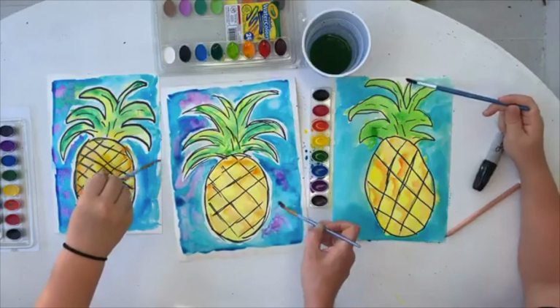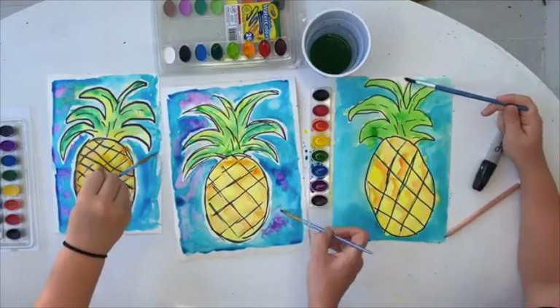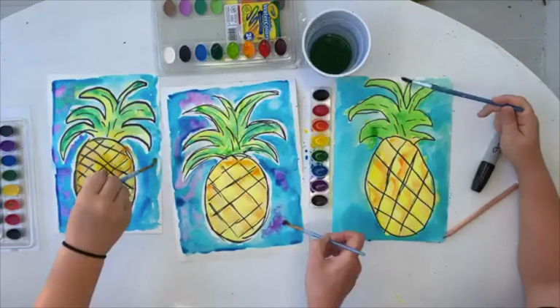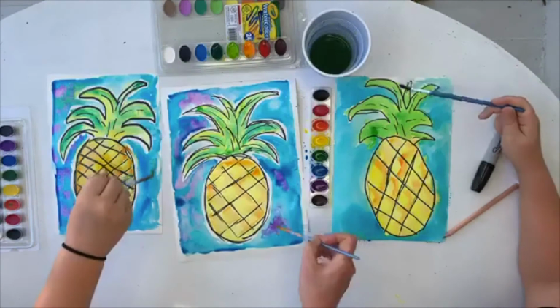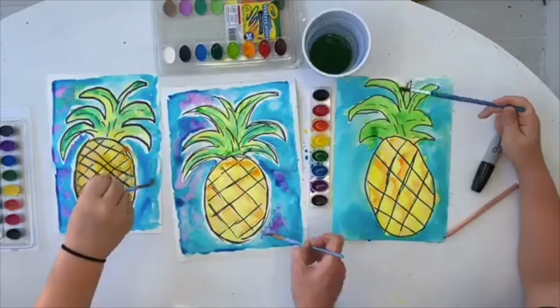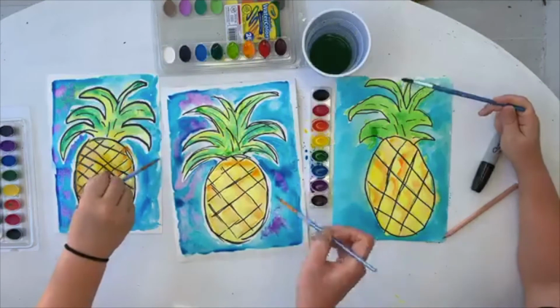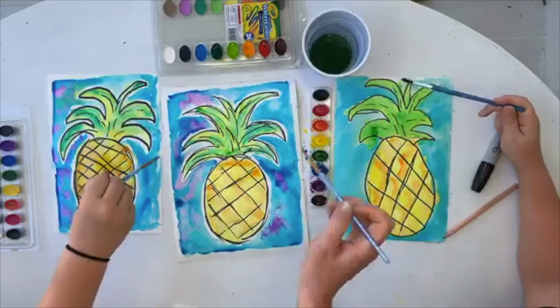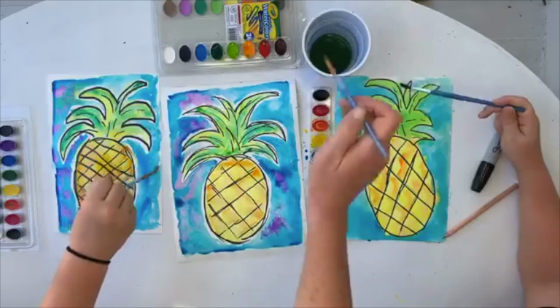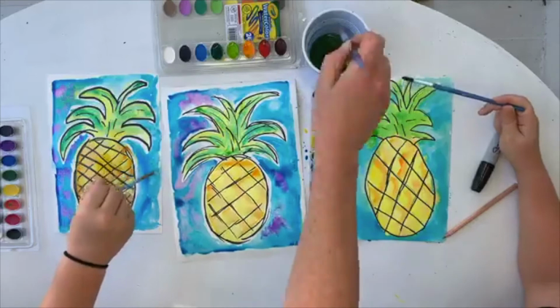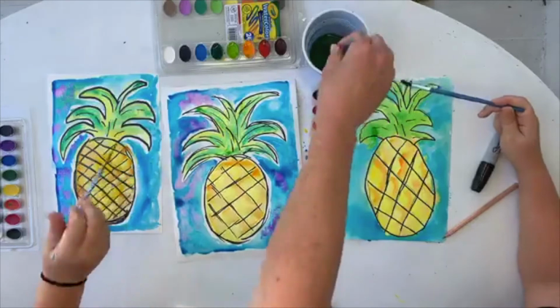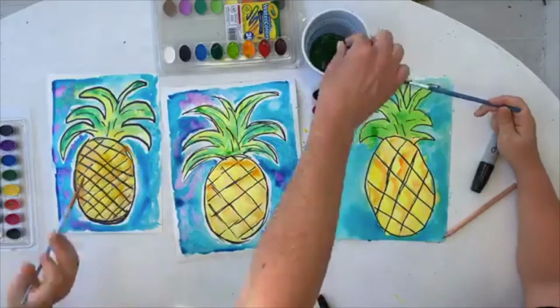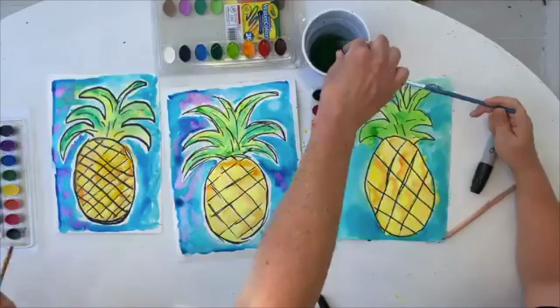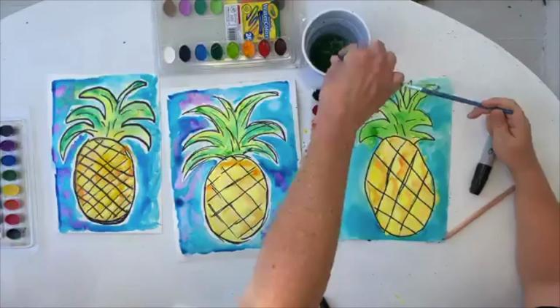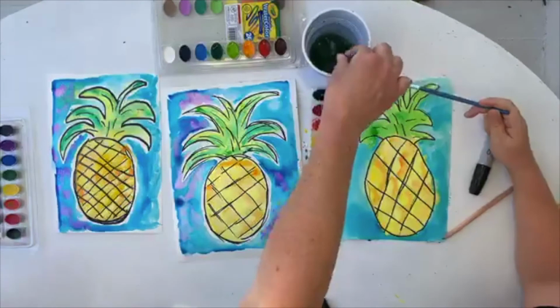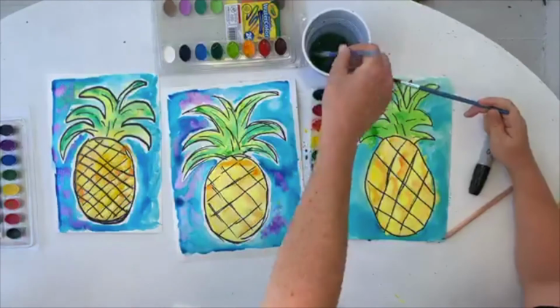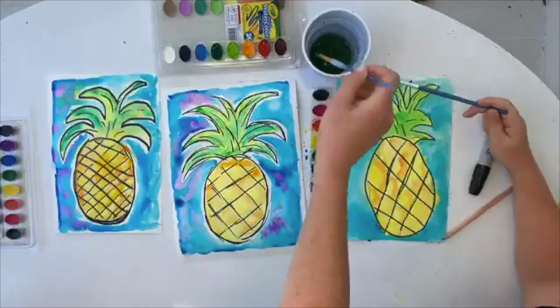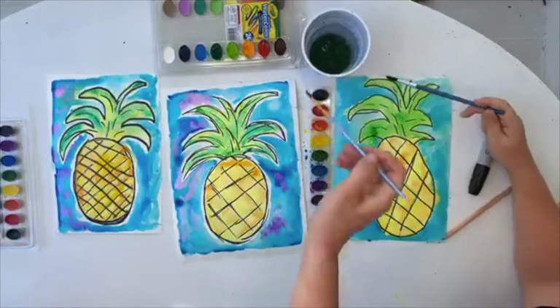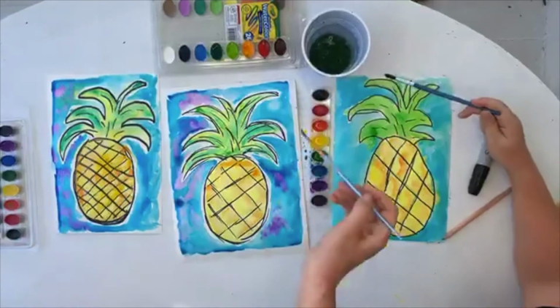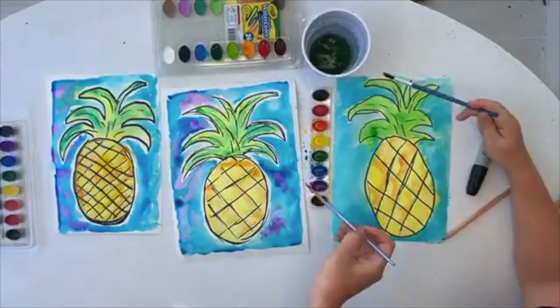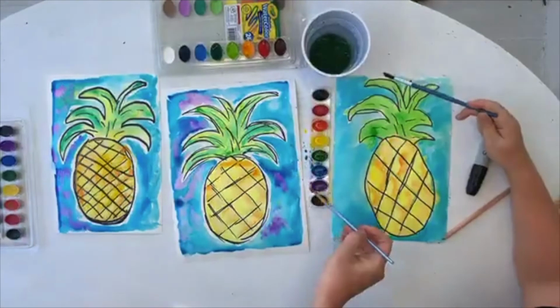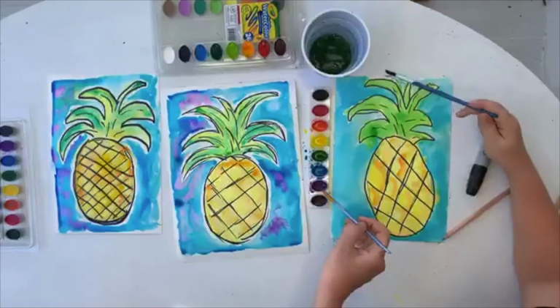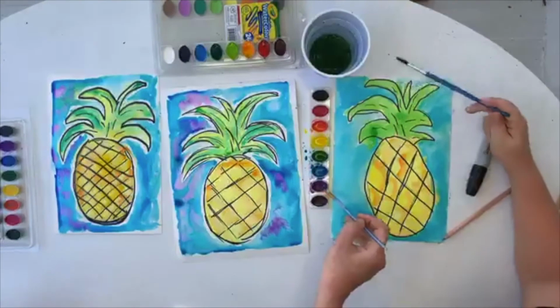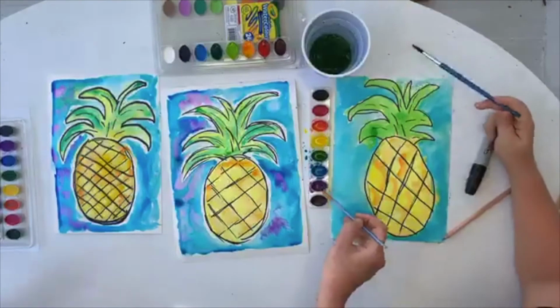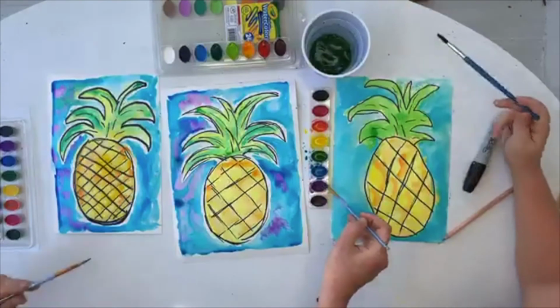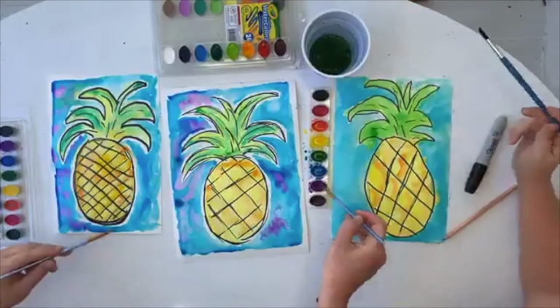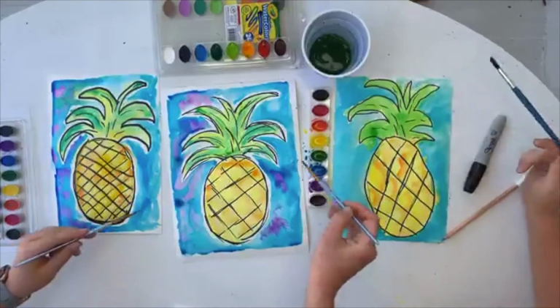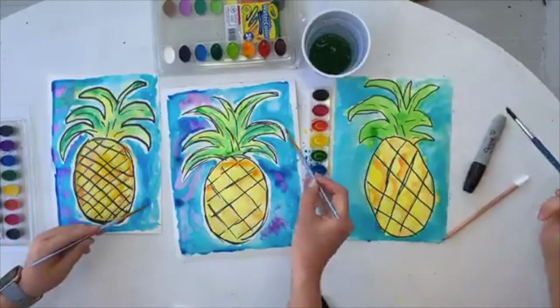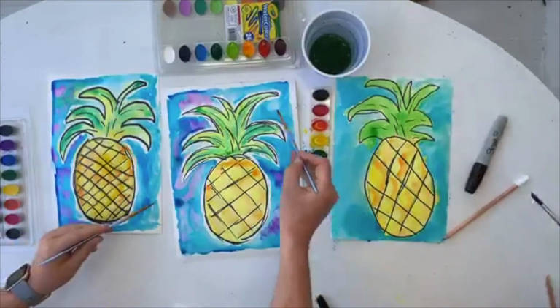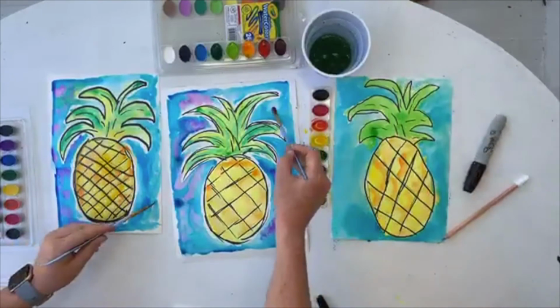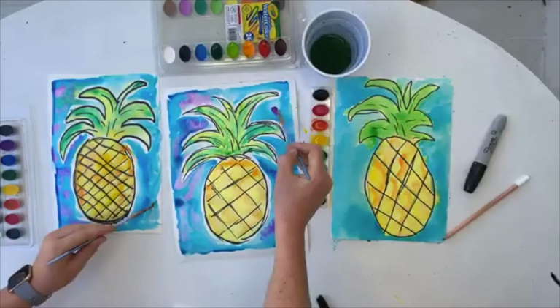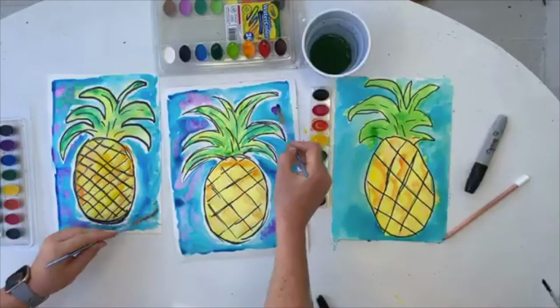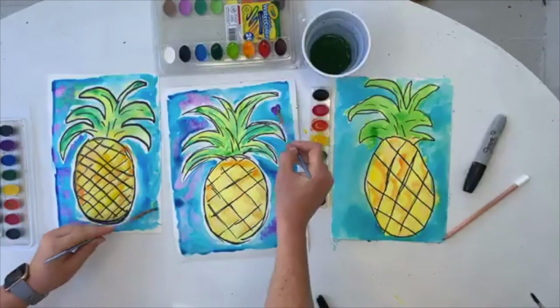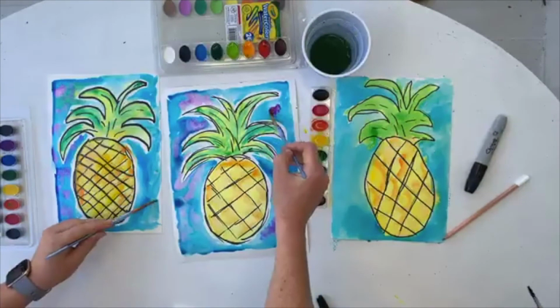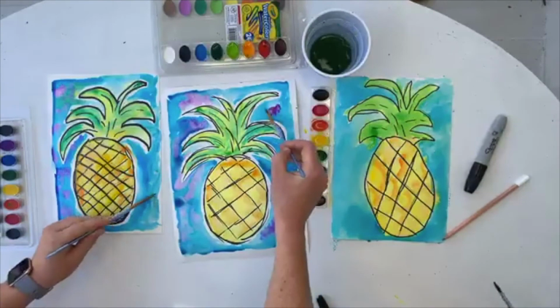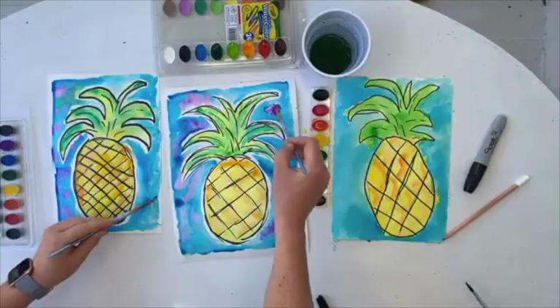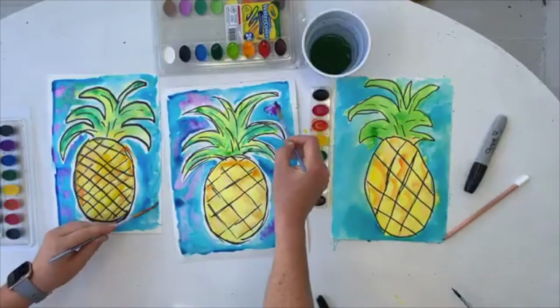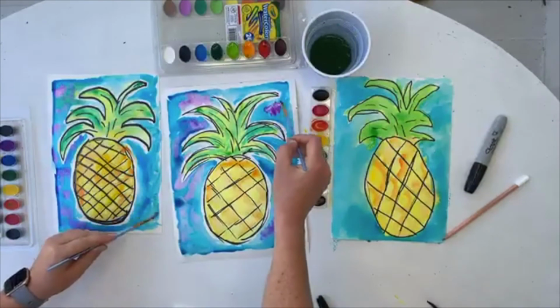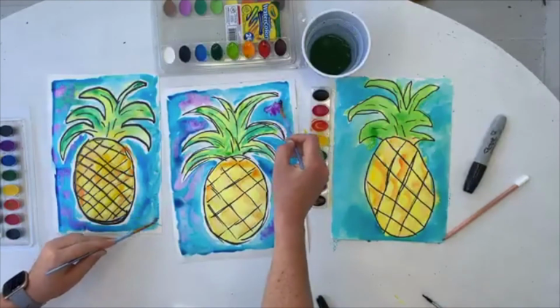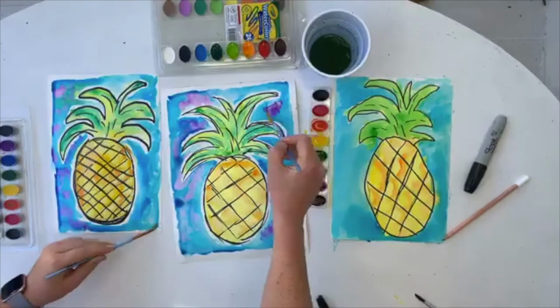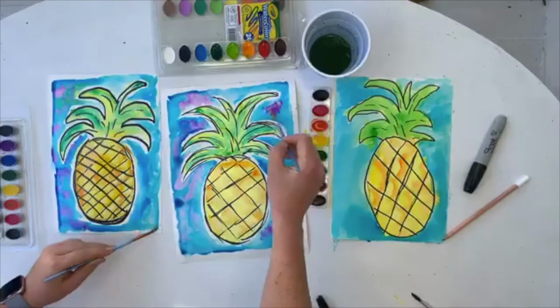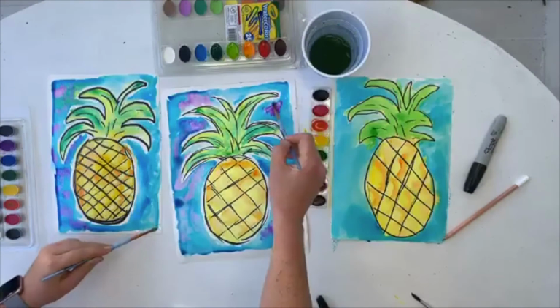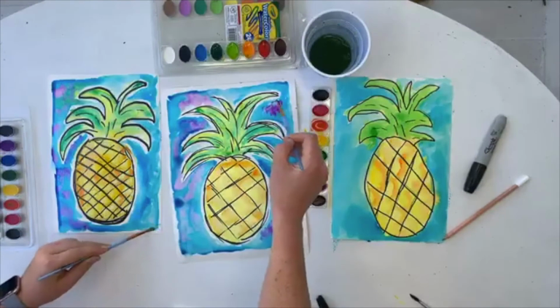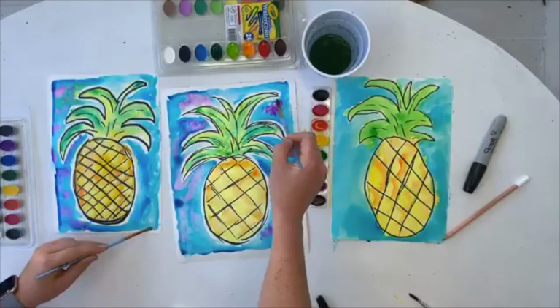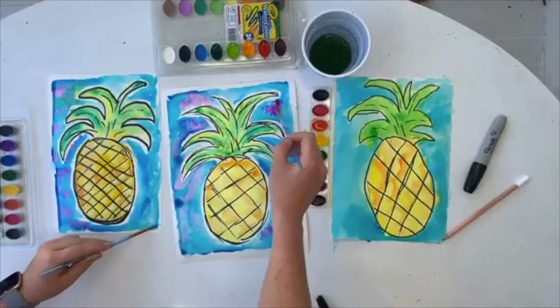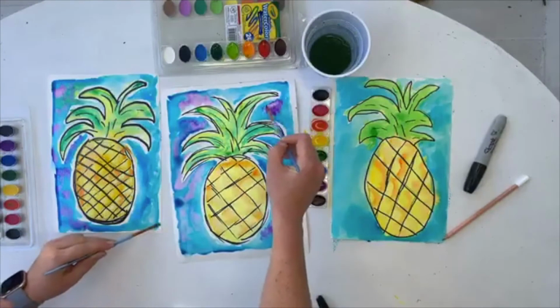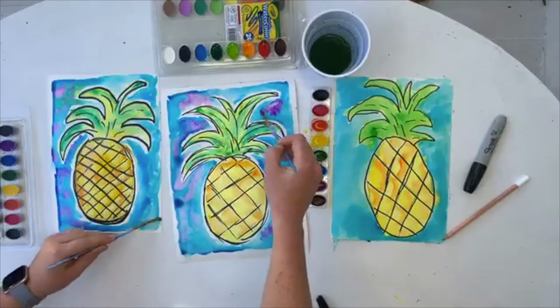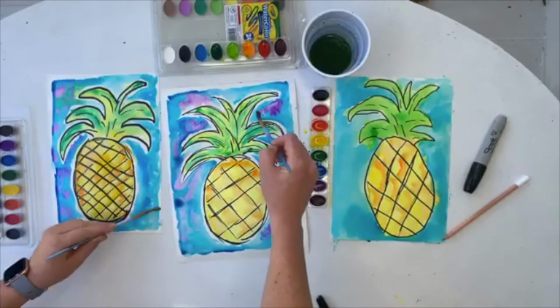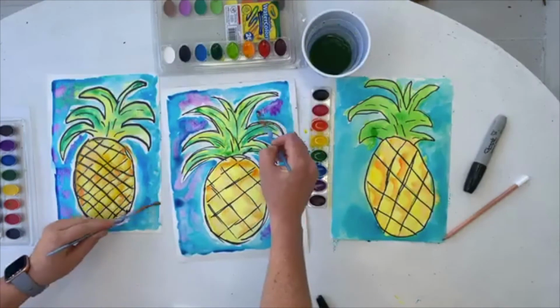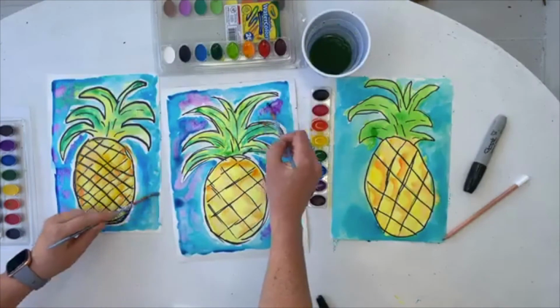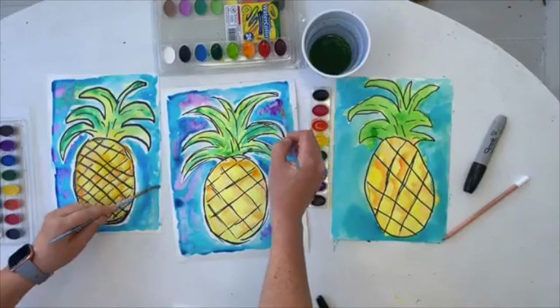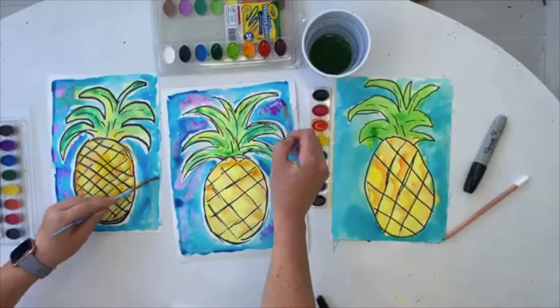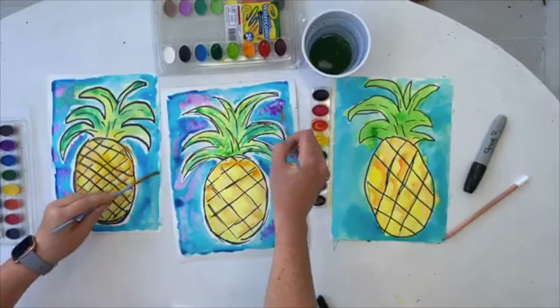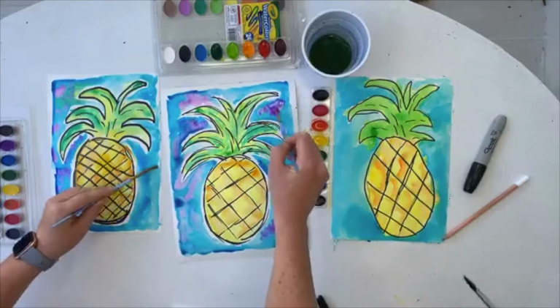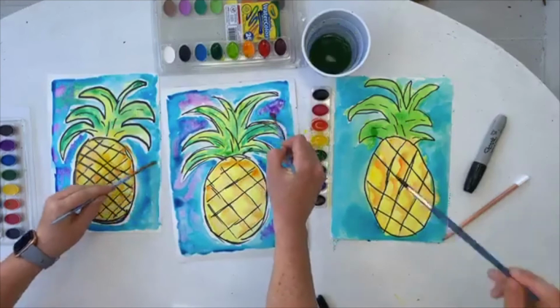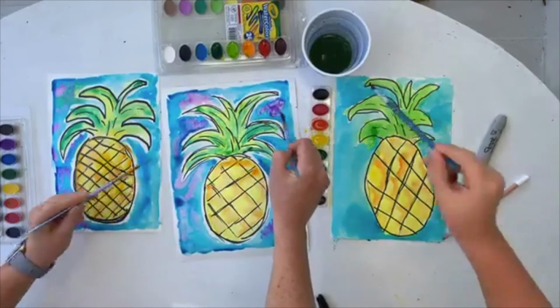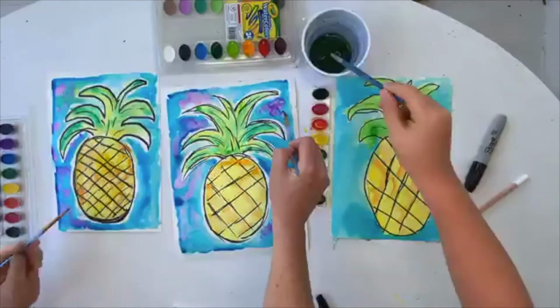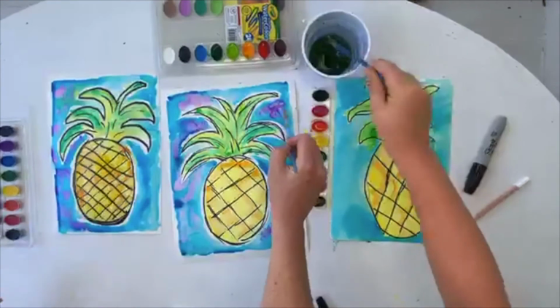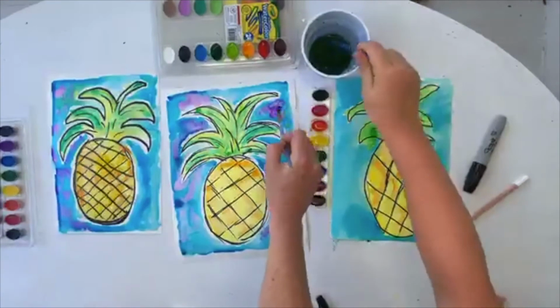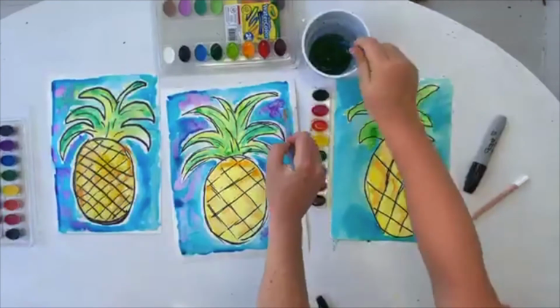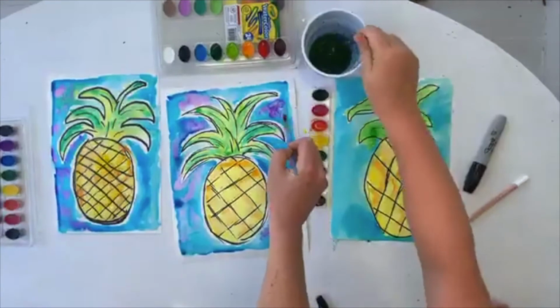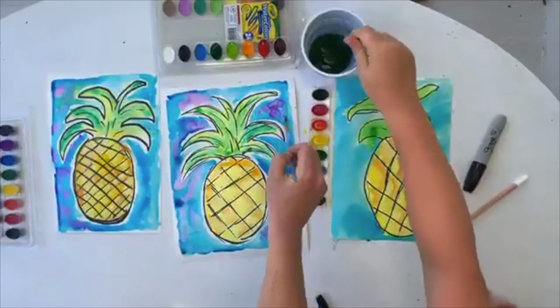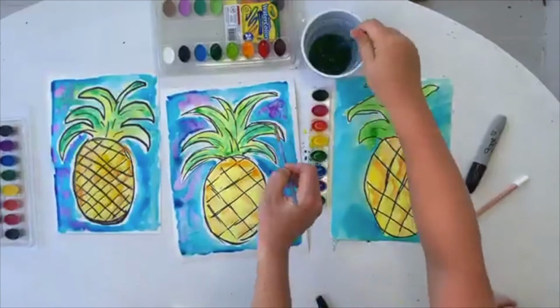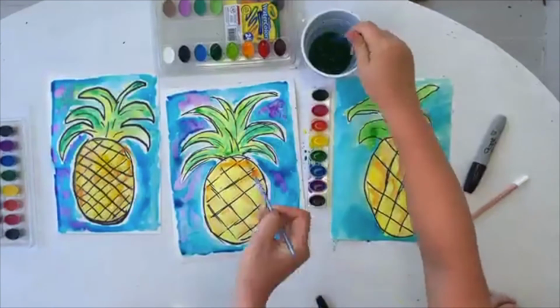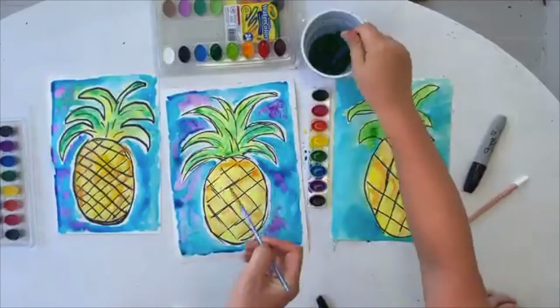So I'm just doing the same thing I did before — just kind of dropping in purple. After I painted it with my blue, I'm dropping in the purple.